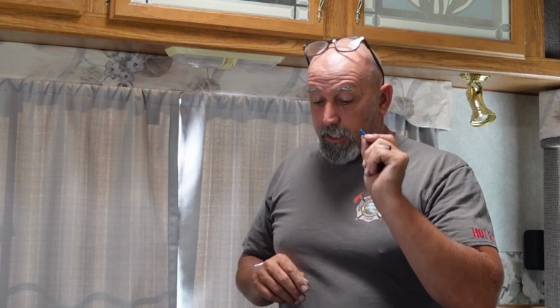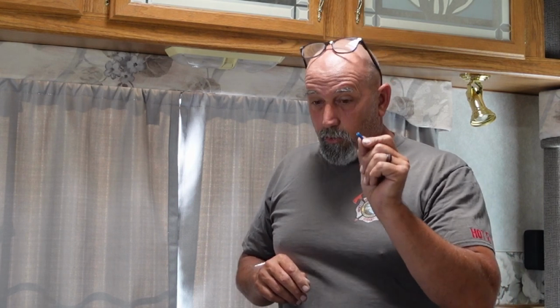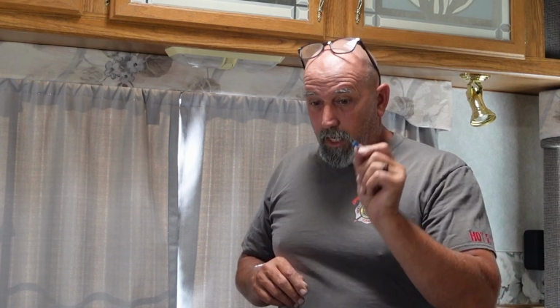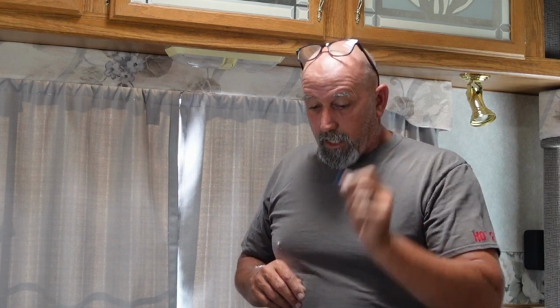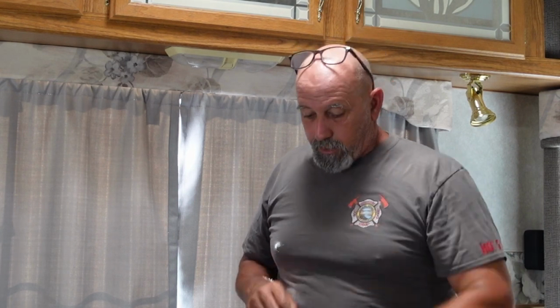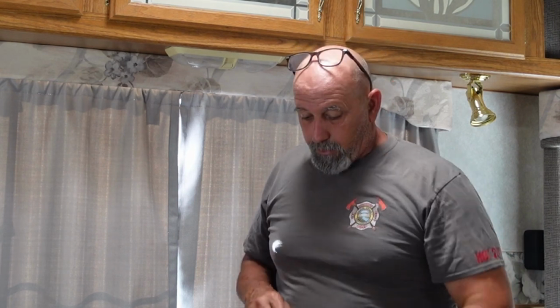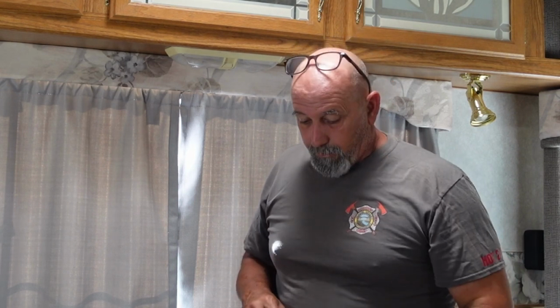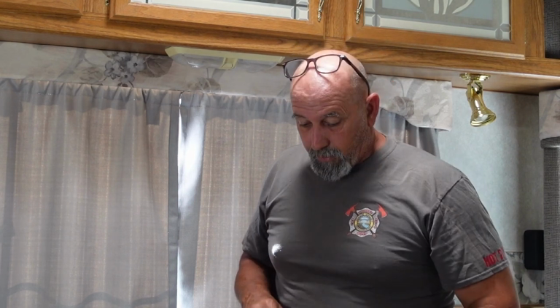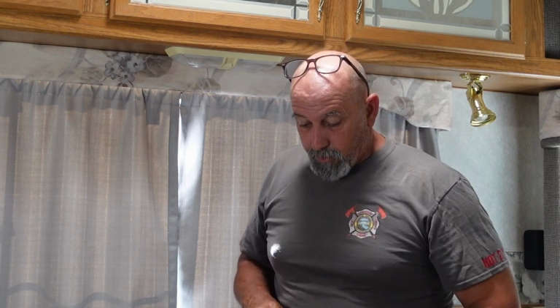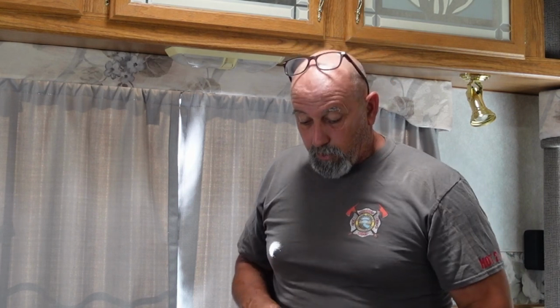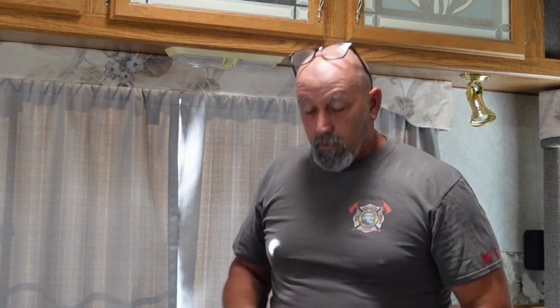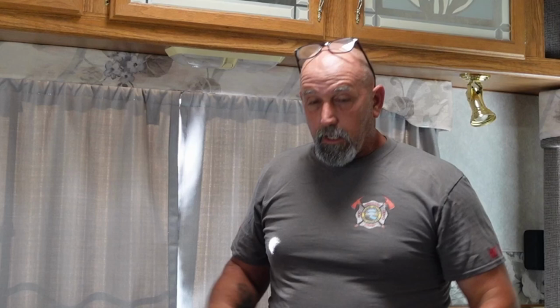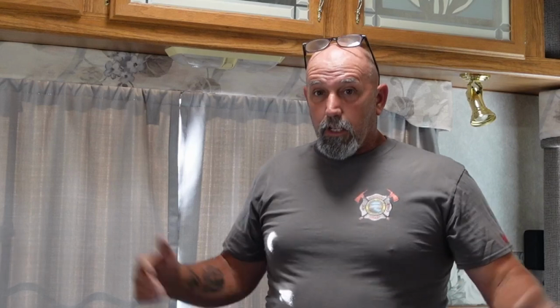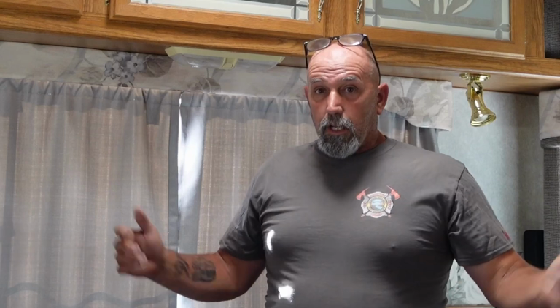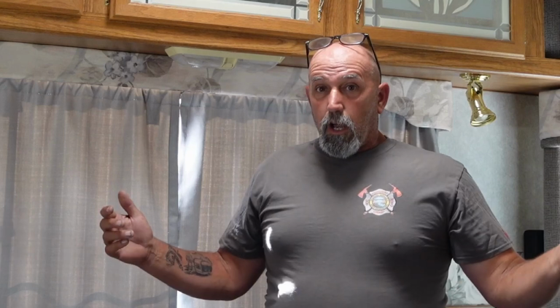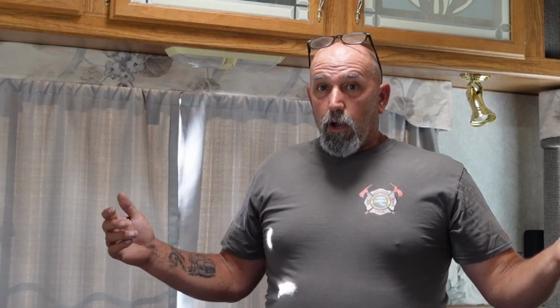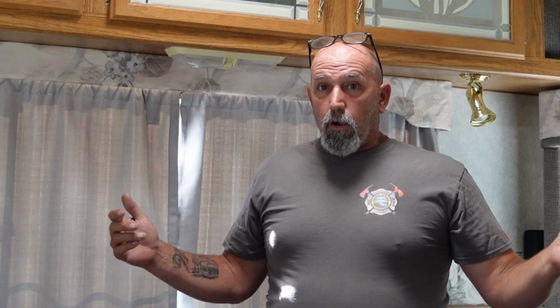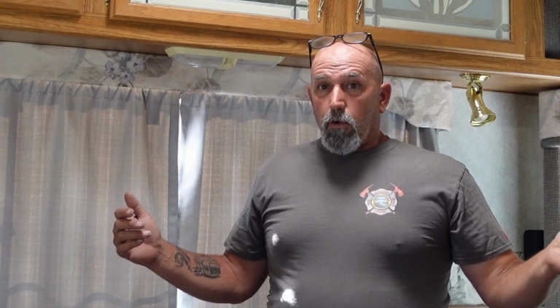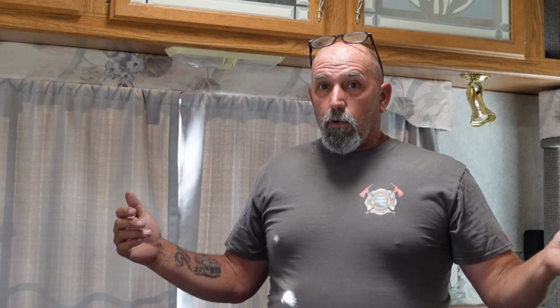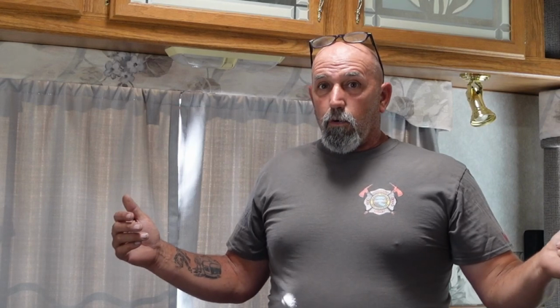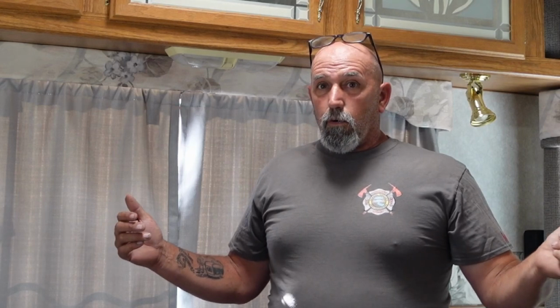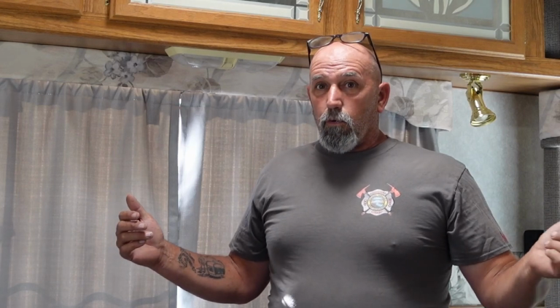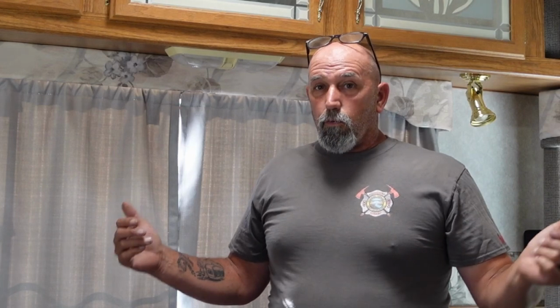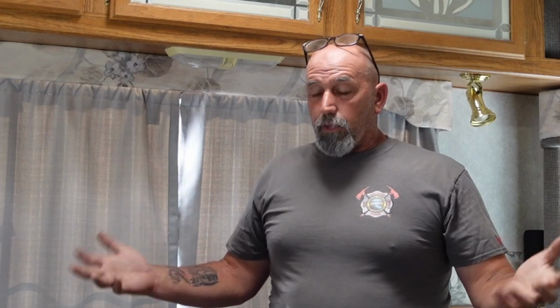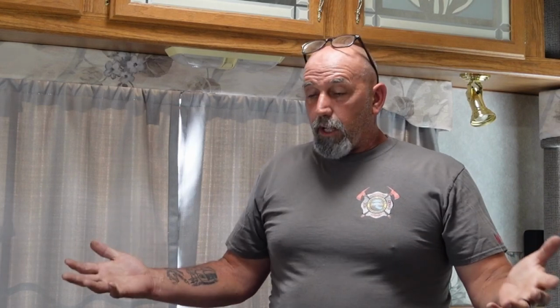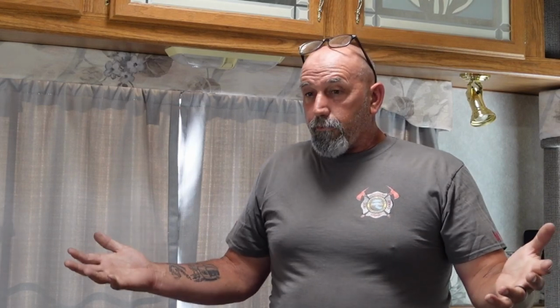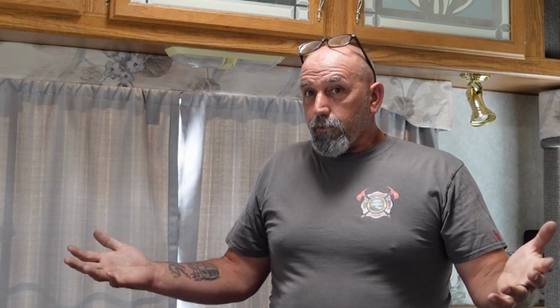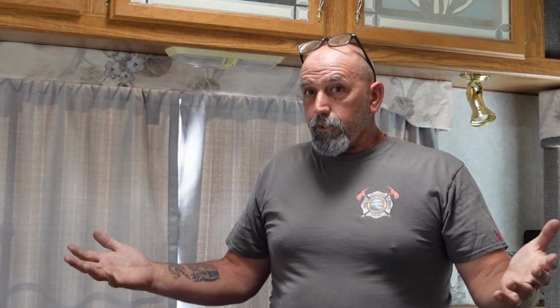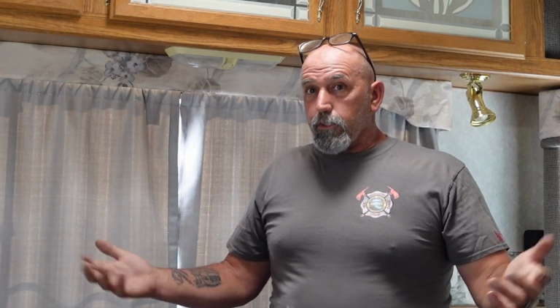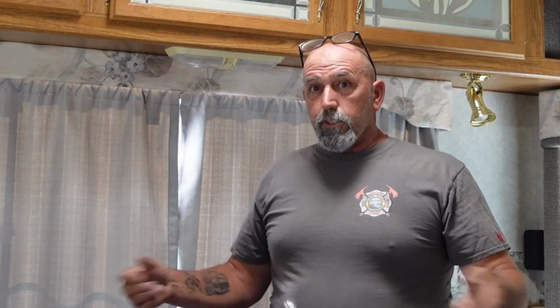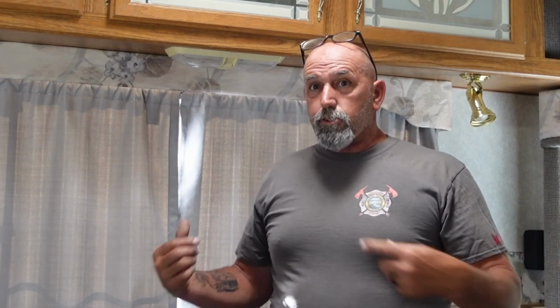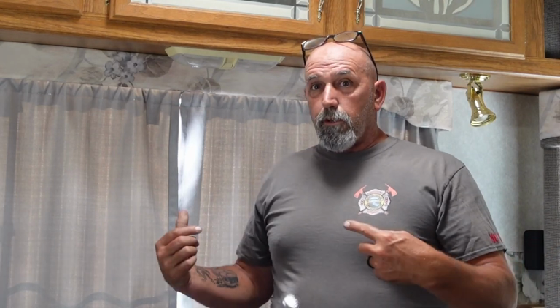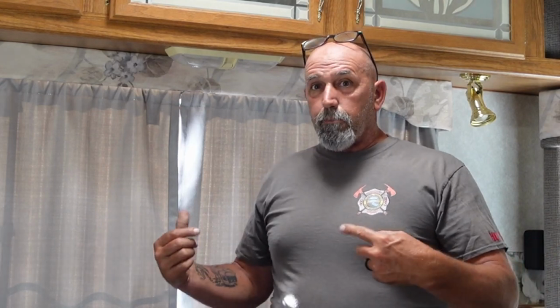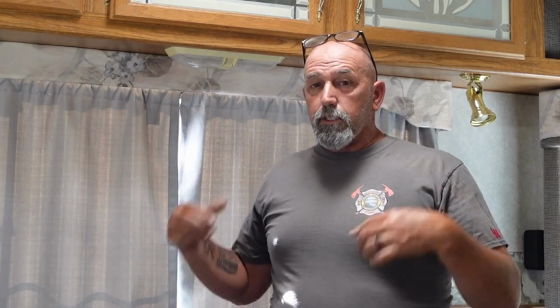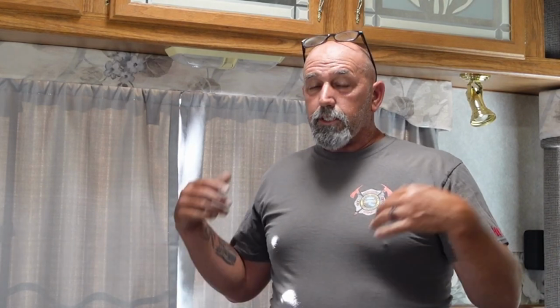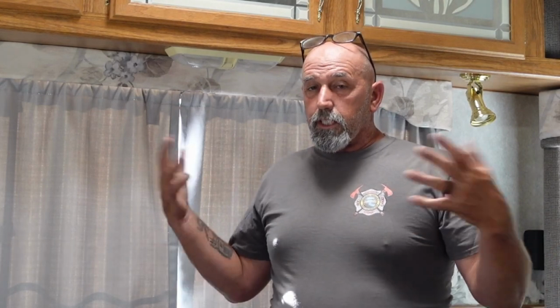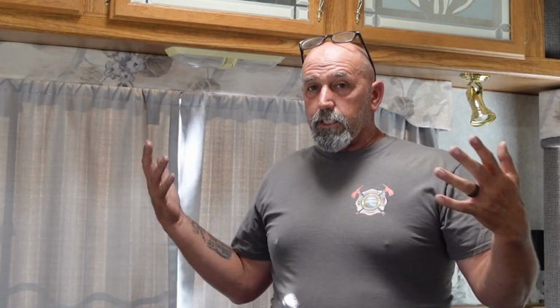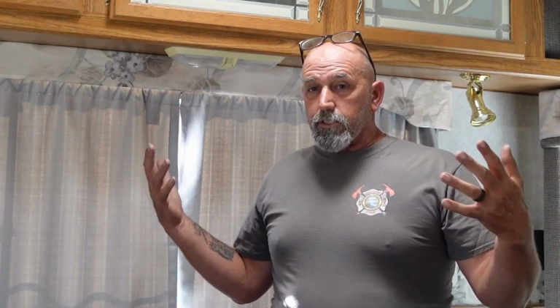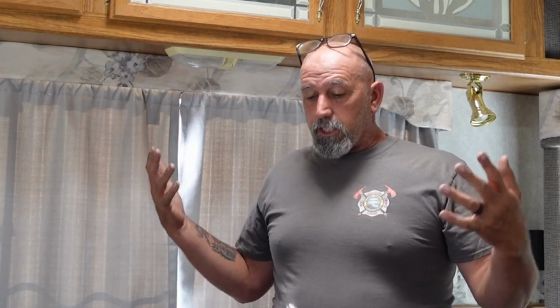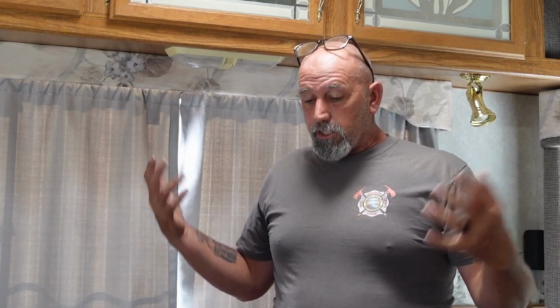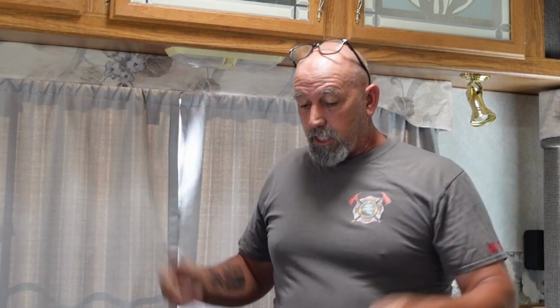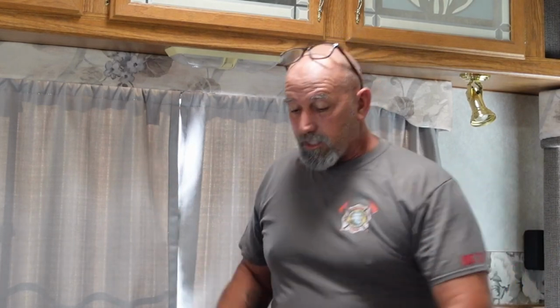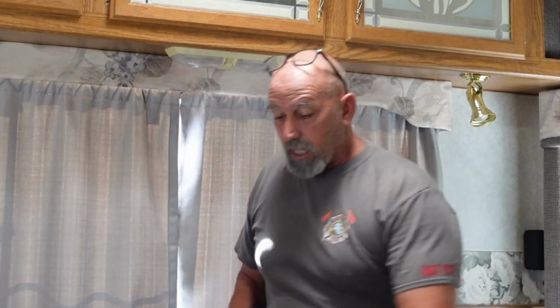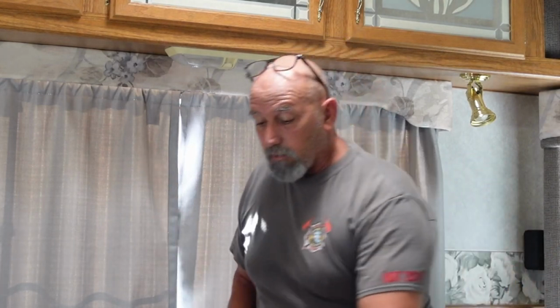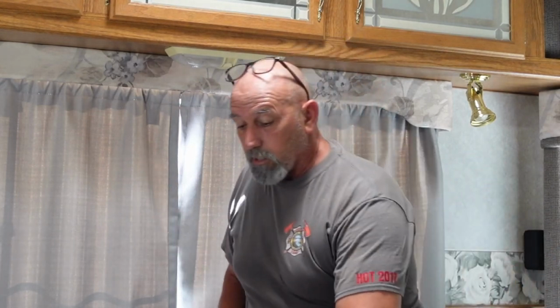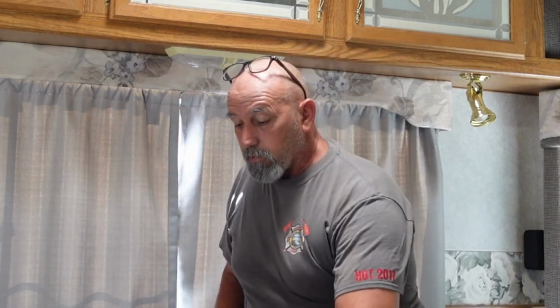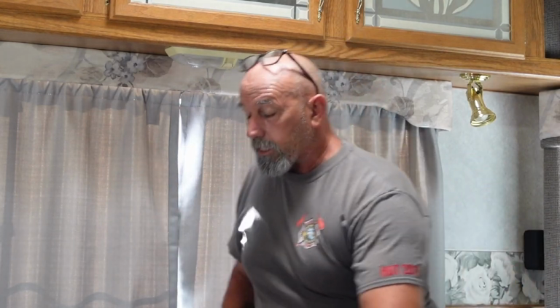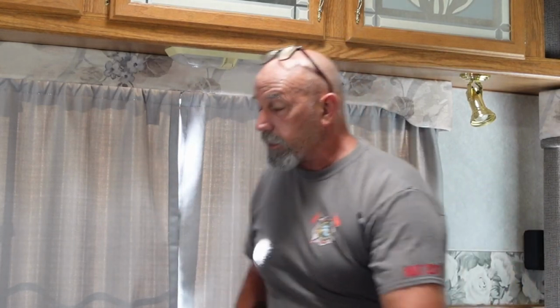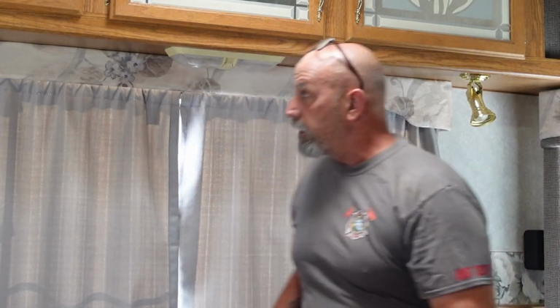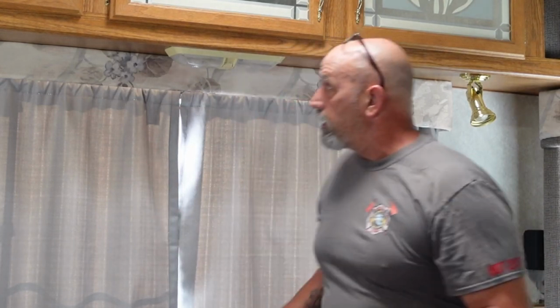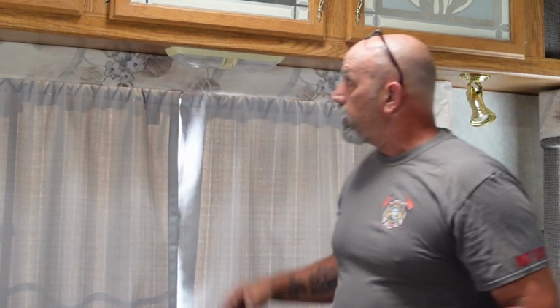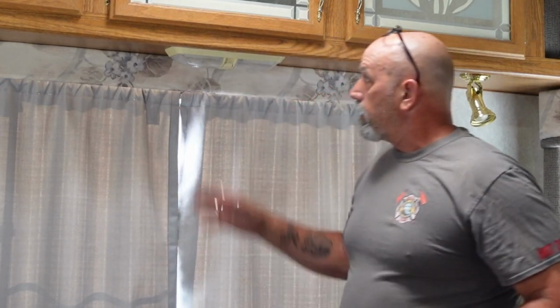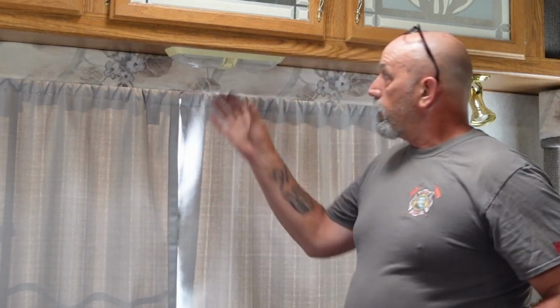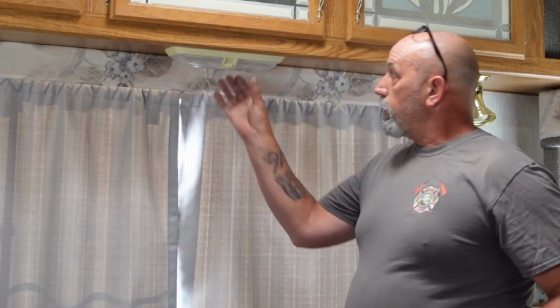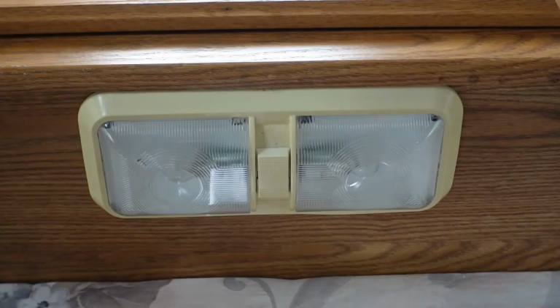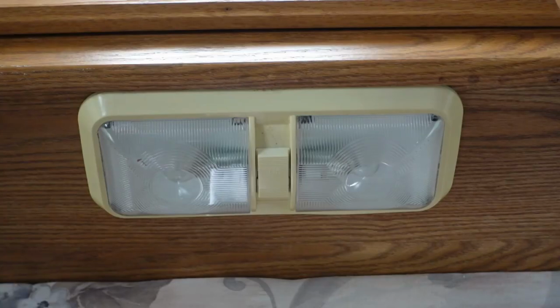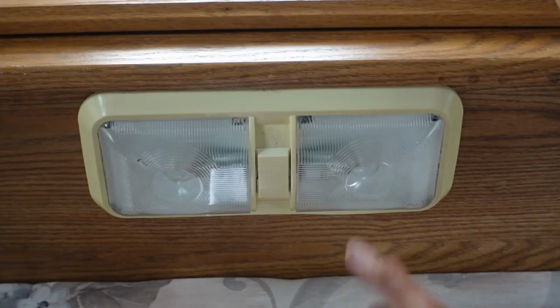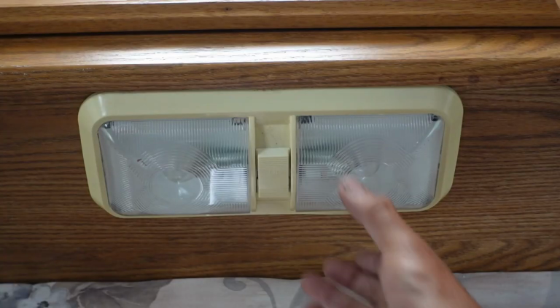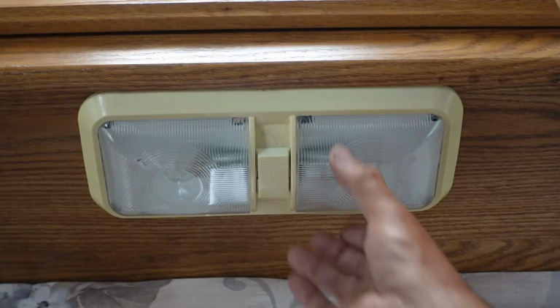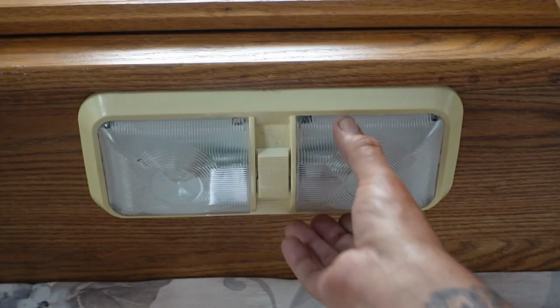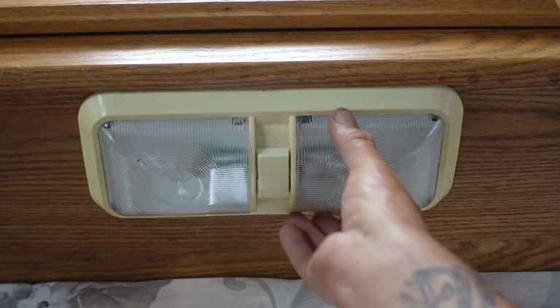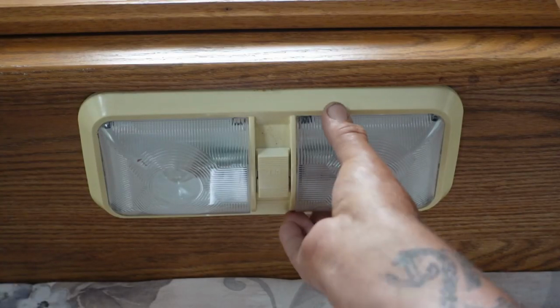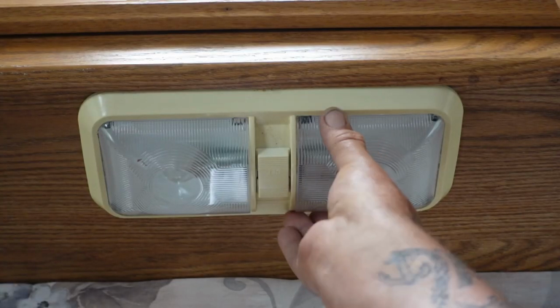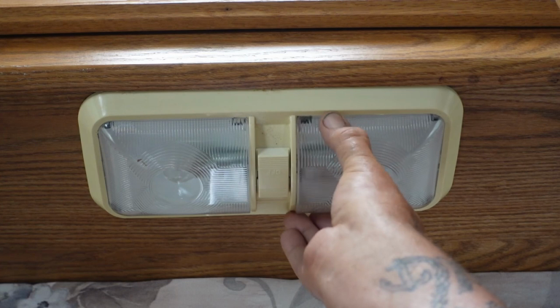Don't ever cut wires to make them fit inside one of these butt connectors, because you're reducing the capacity. The electrons run on the outside, not the inside of the wires.